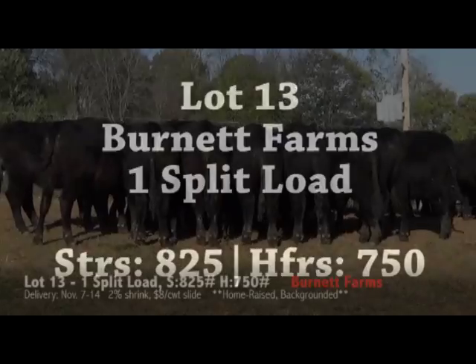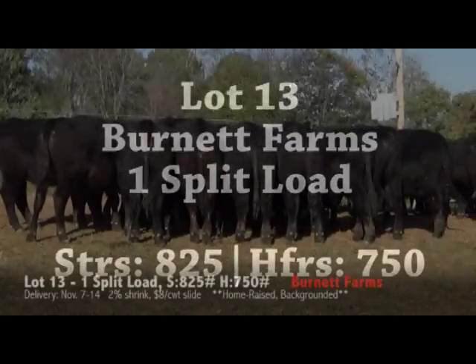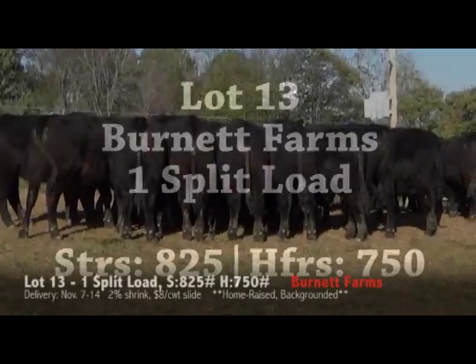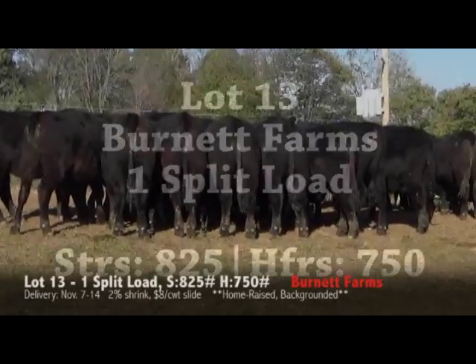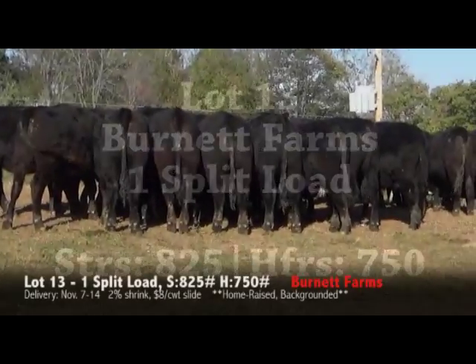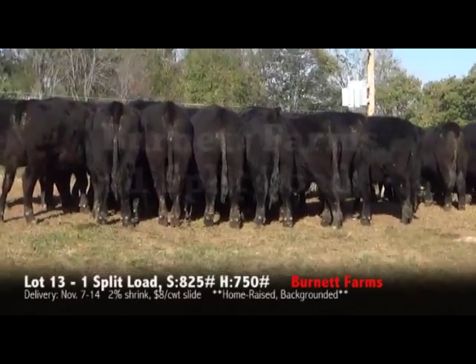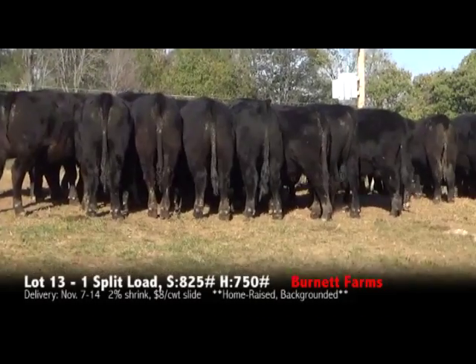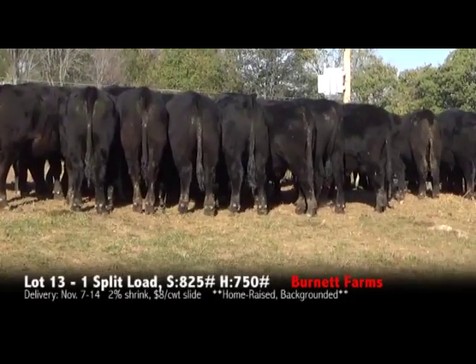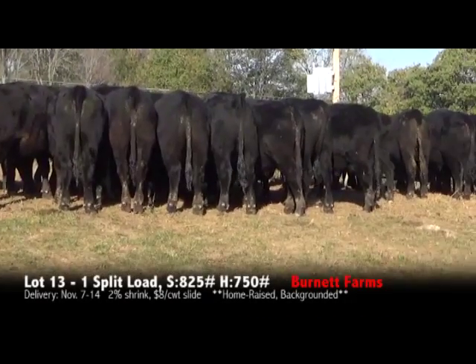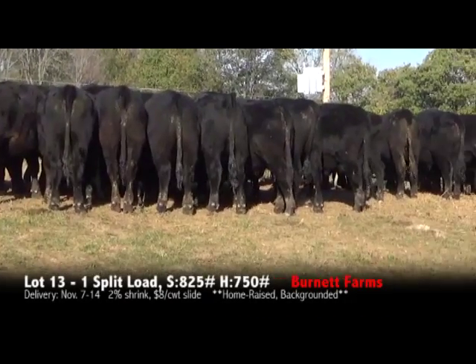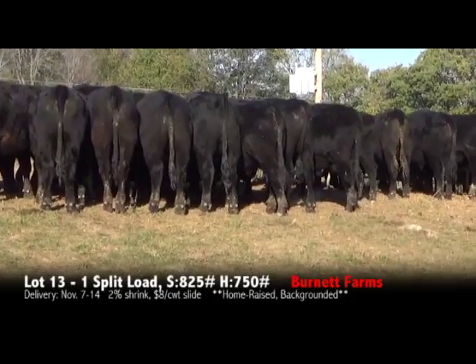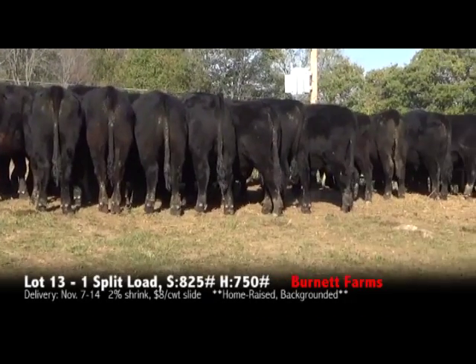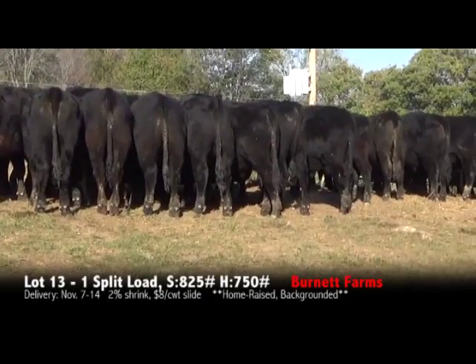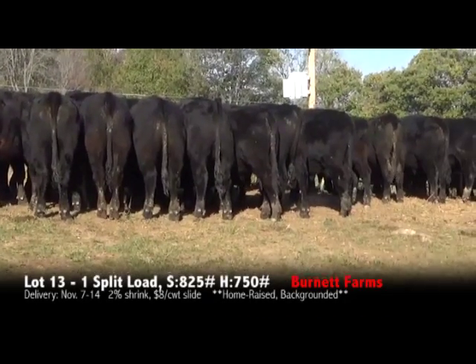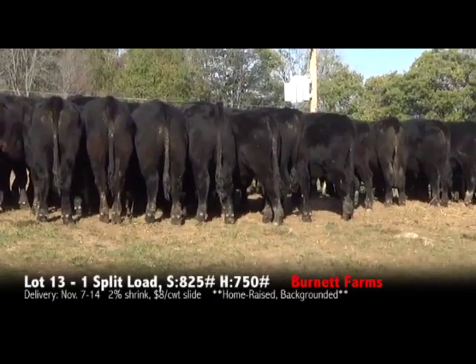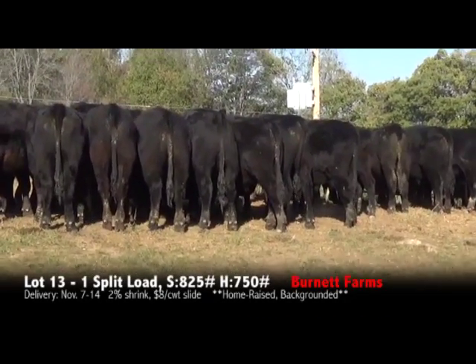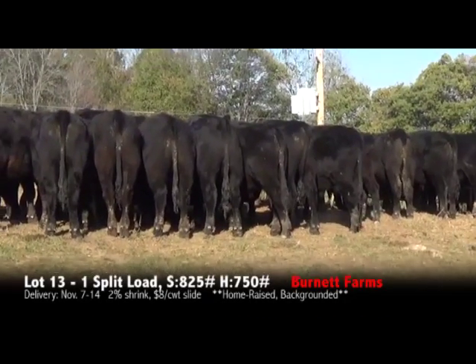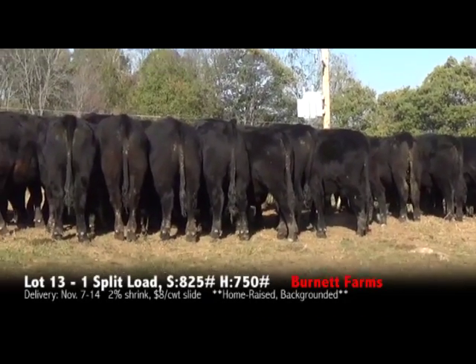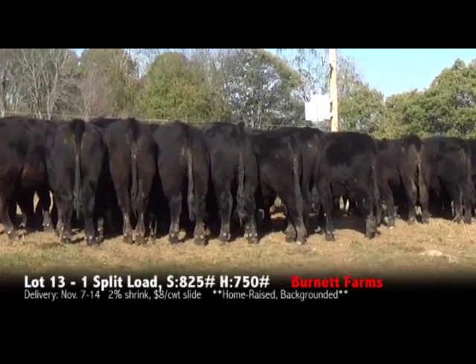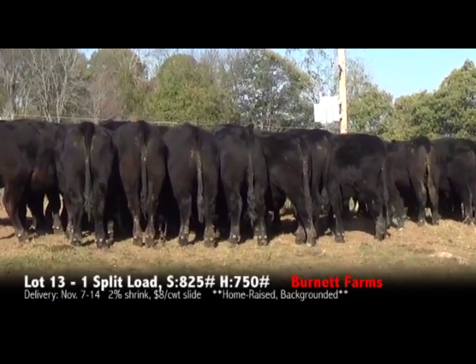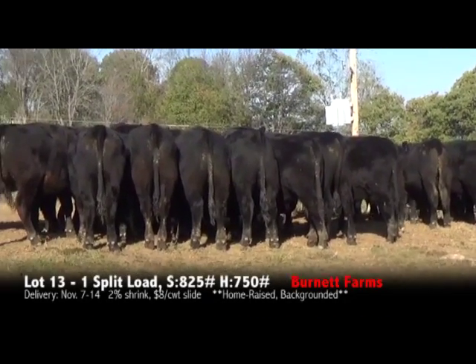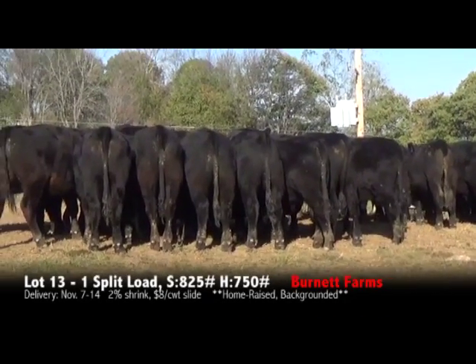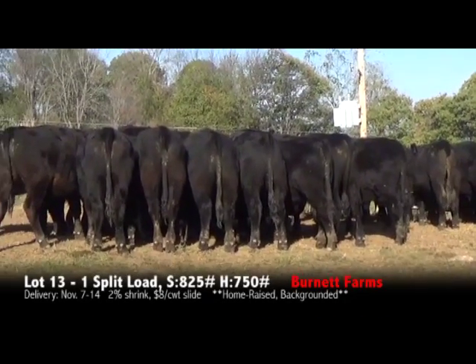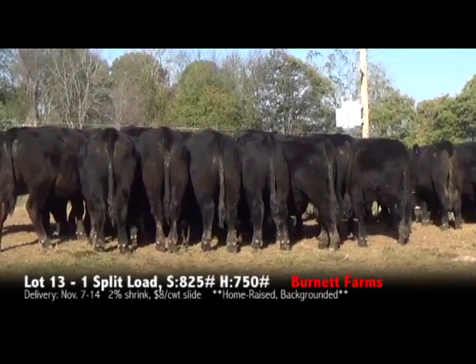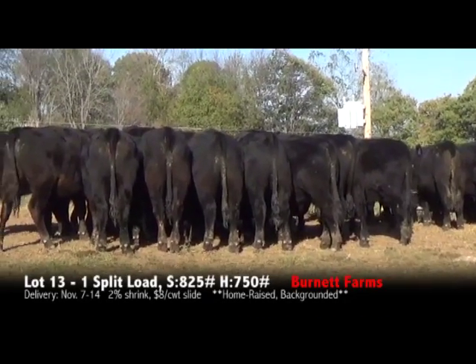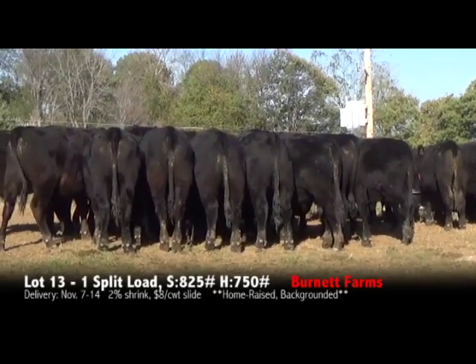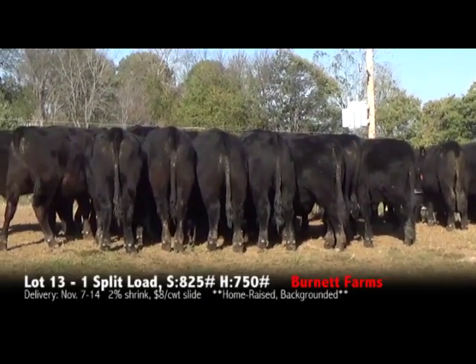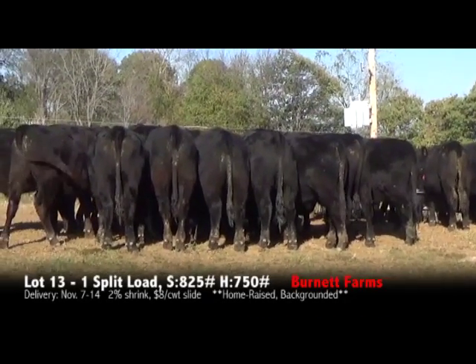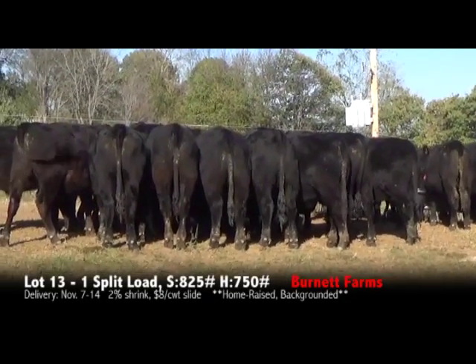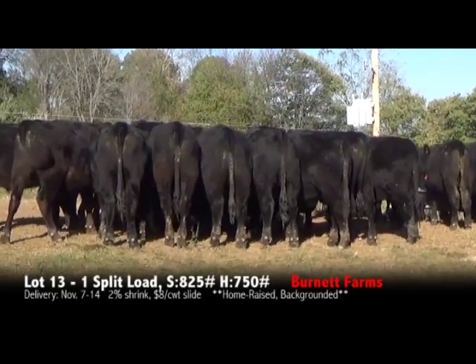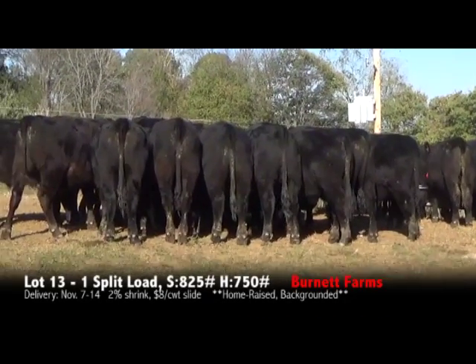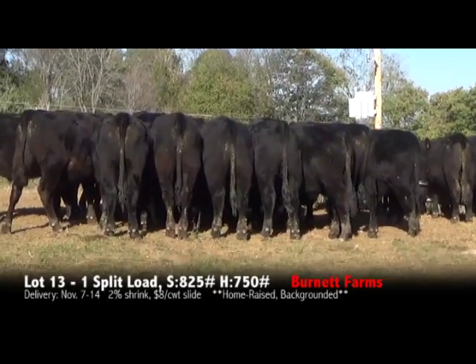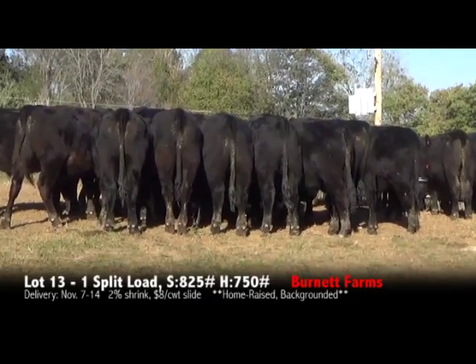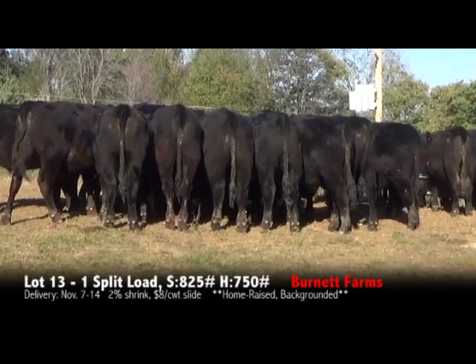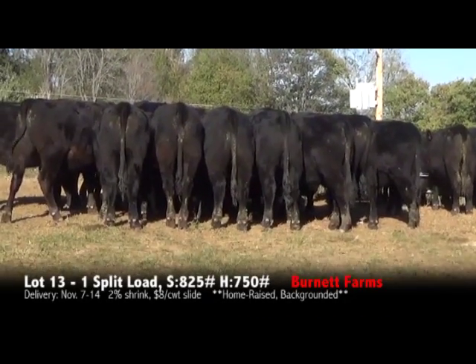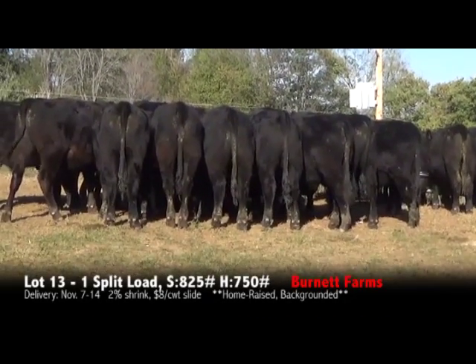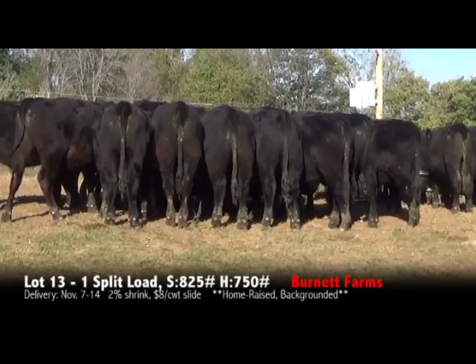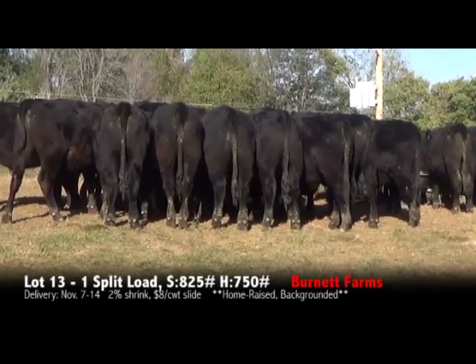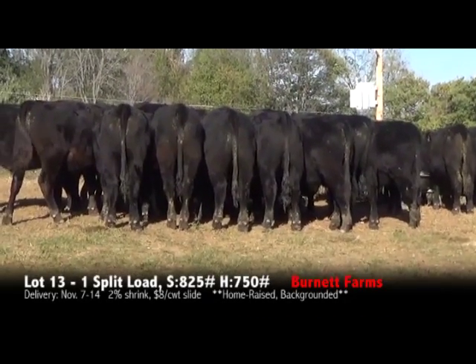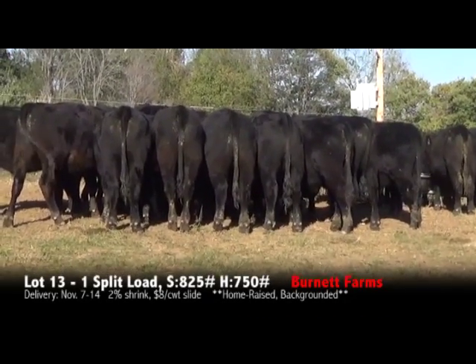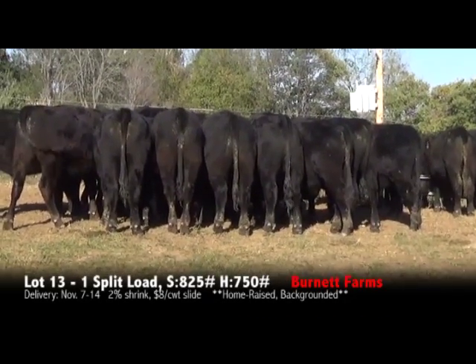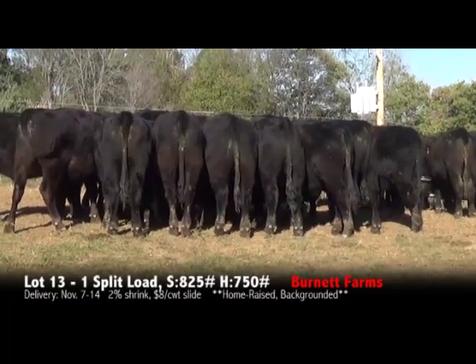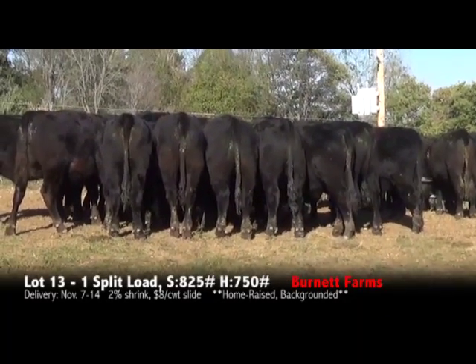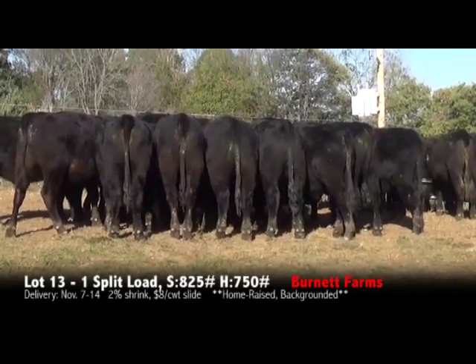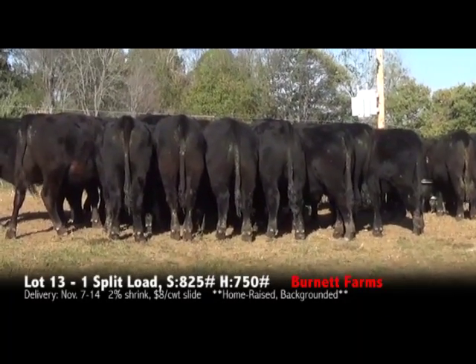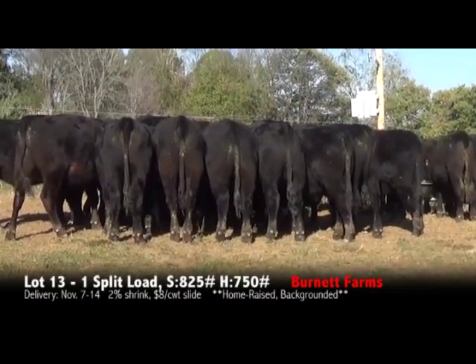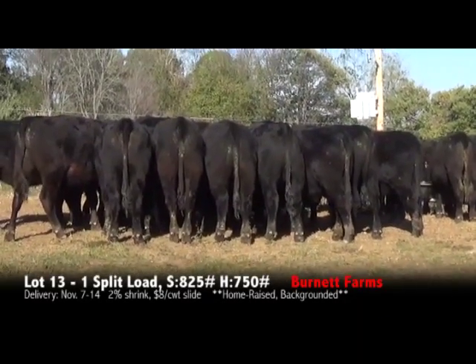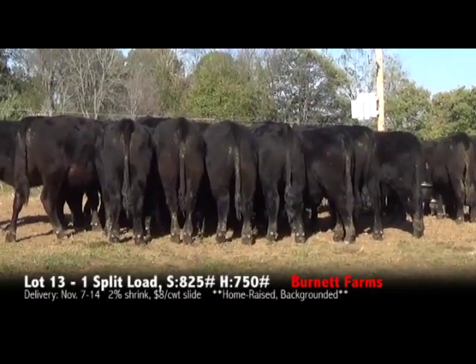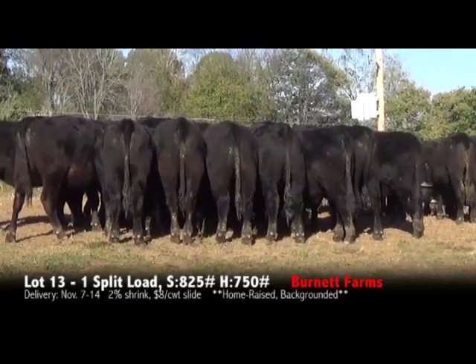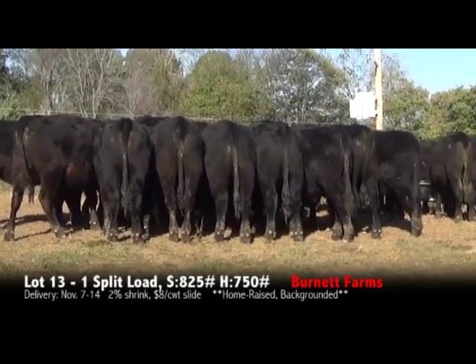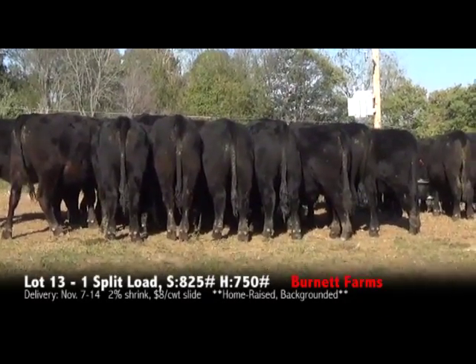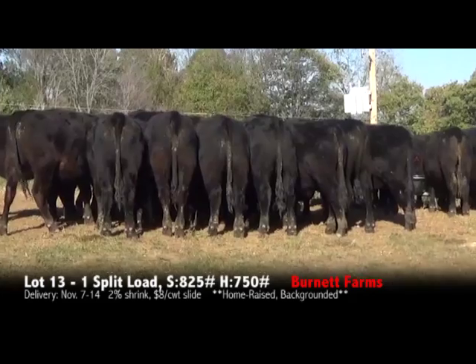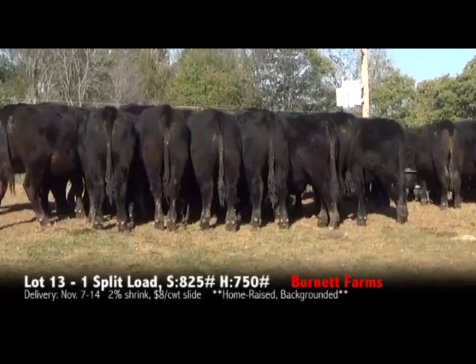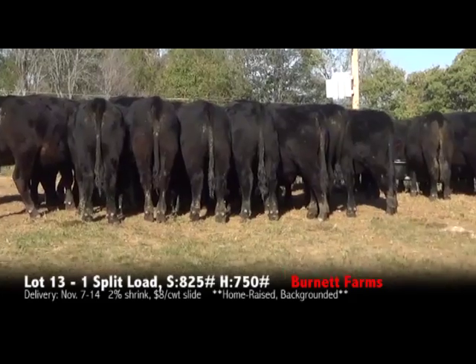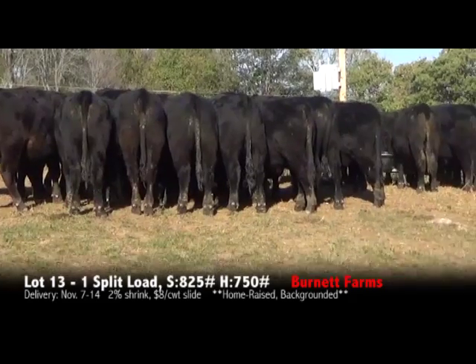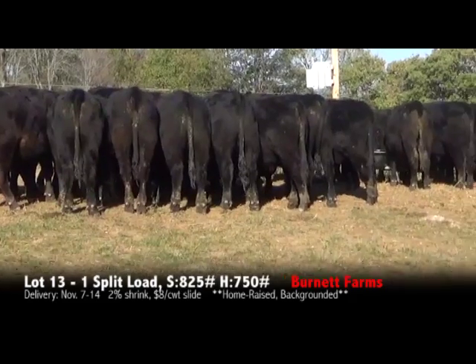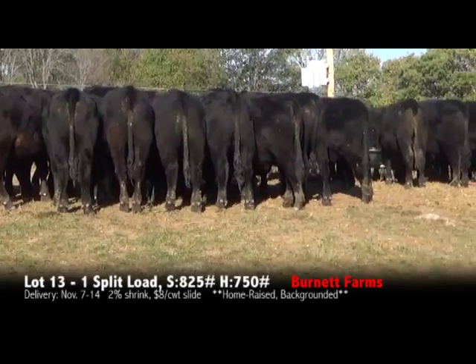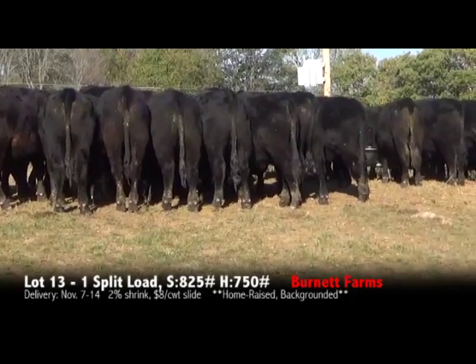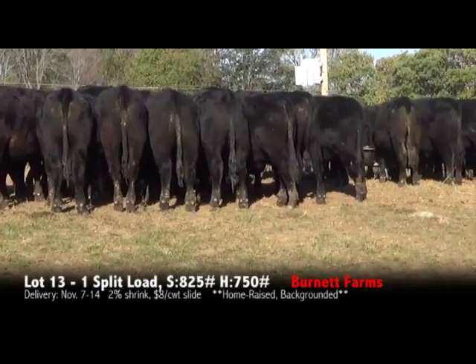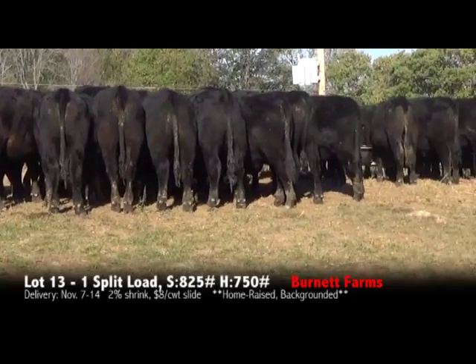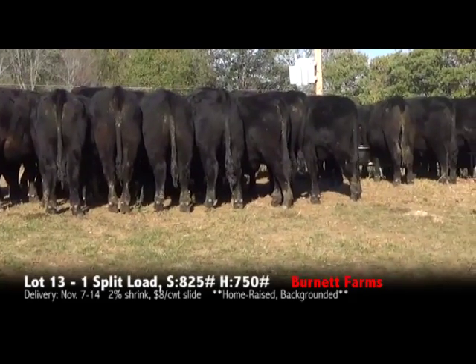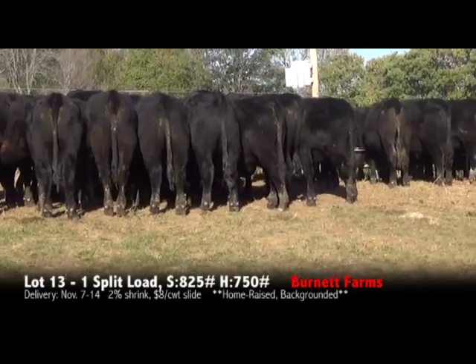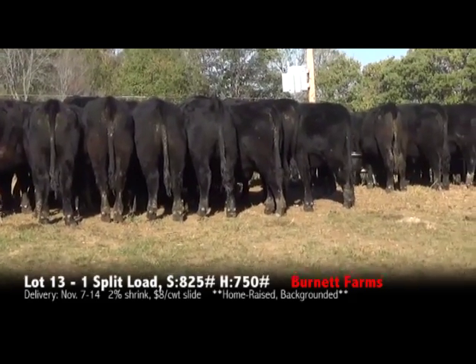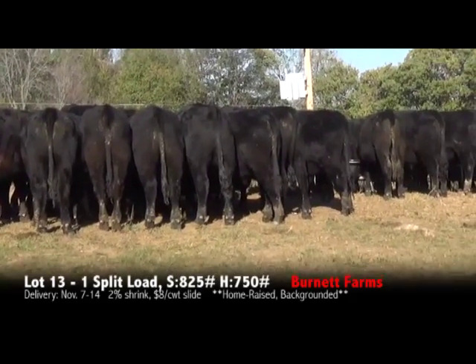We're here at Richard Burnett Farms in Willis, Virginia. This is going to be a split load of cattle.